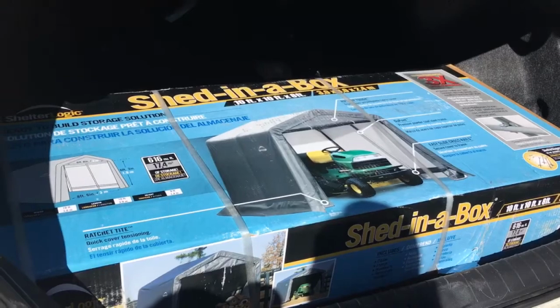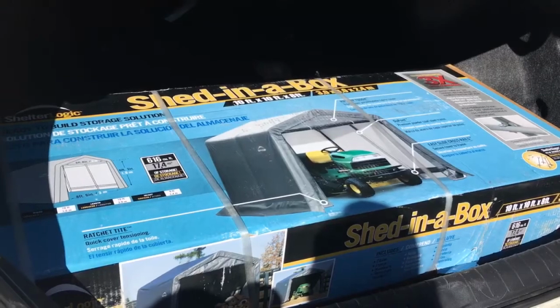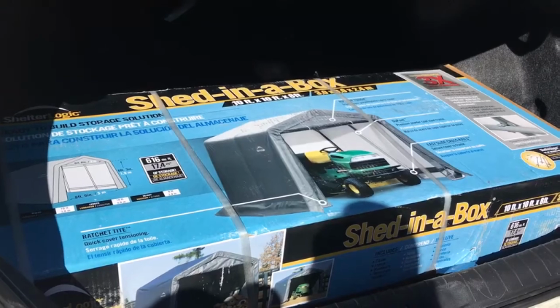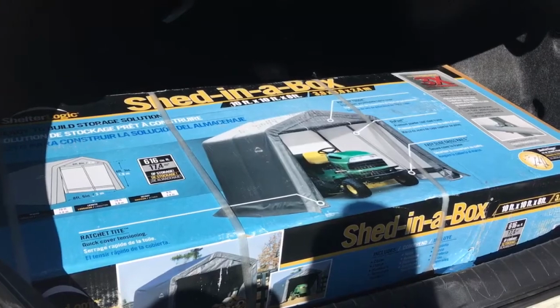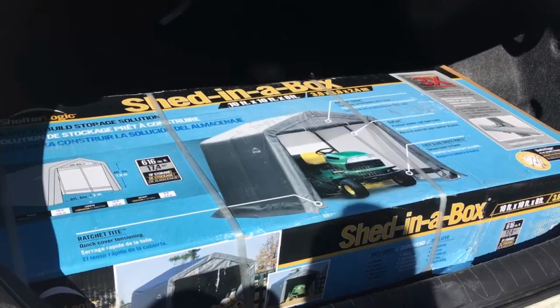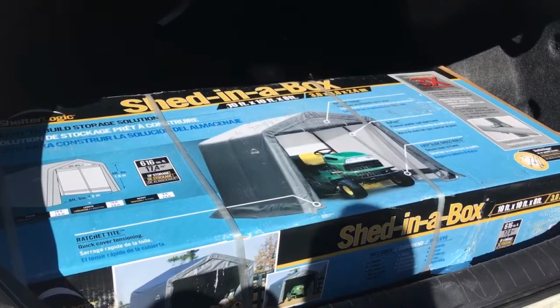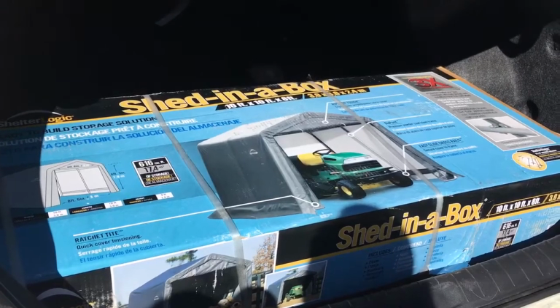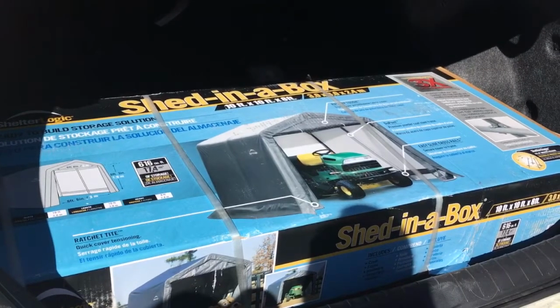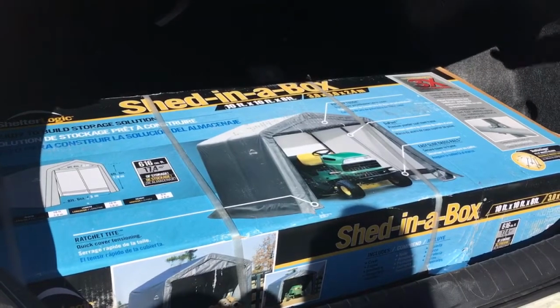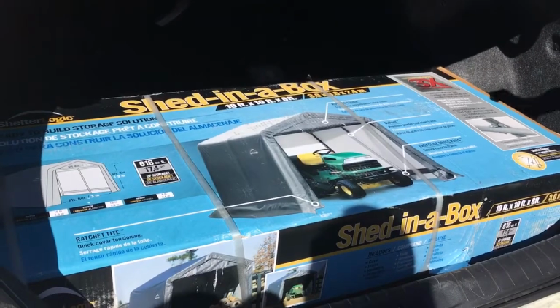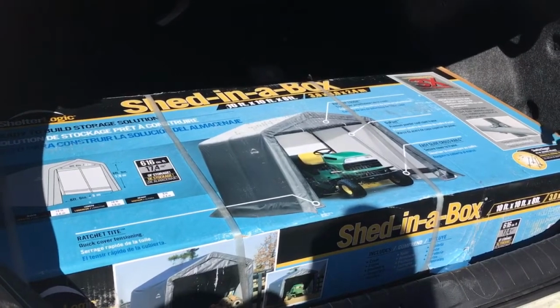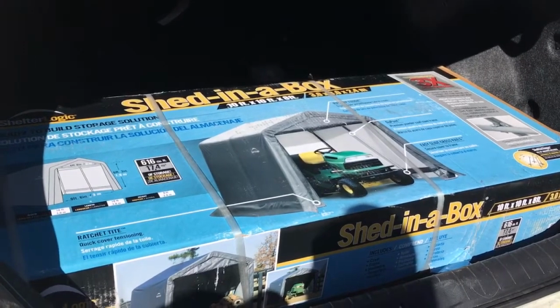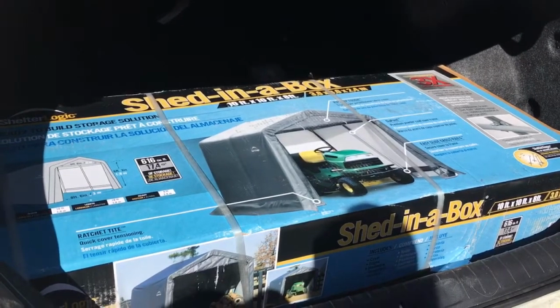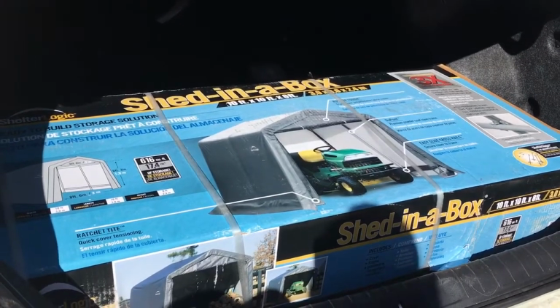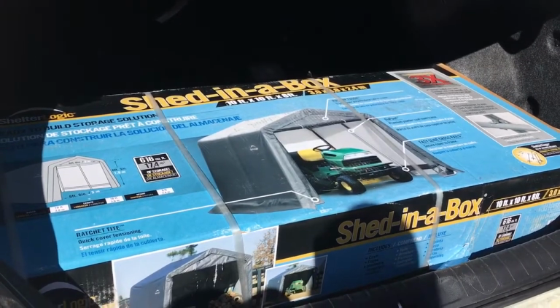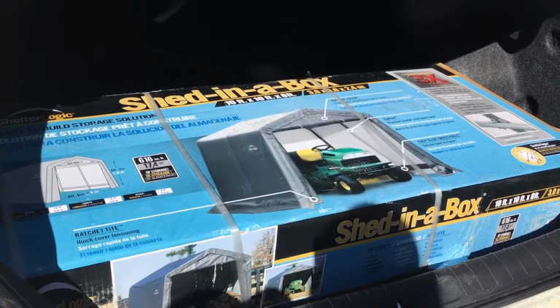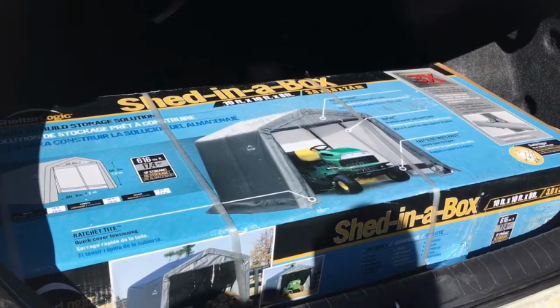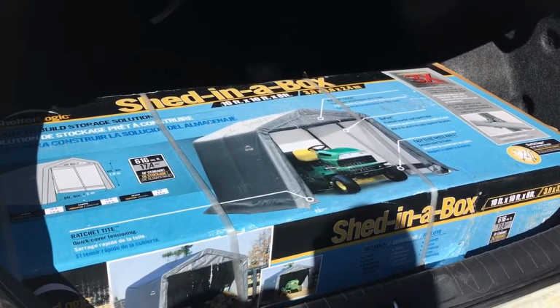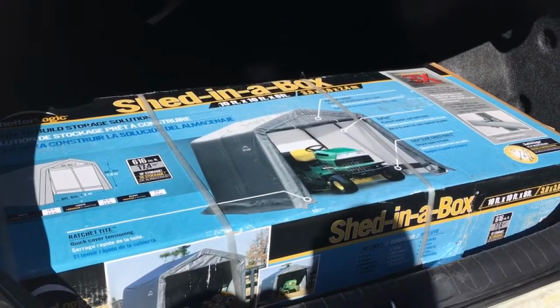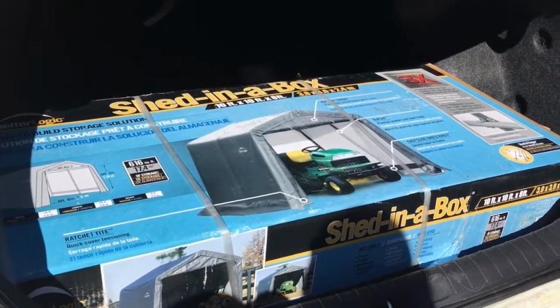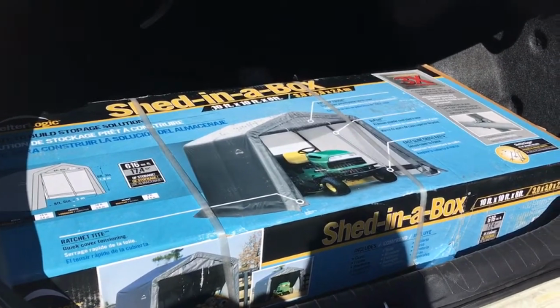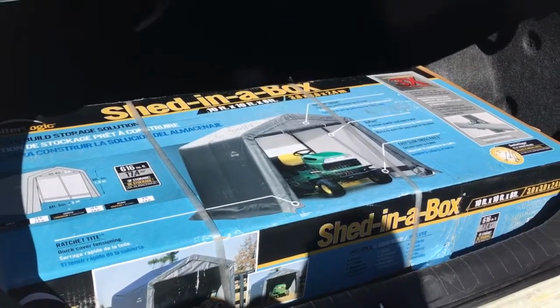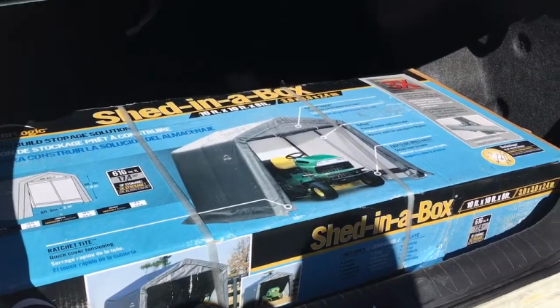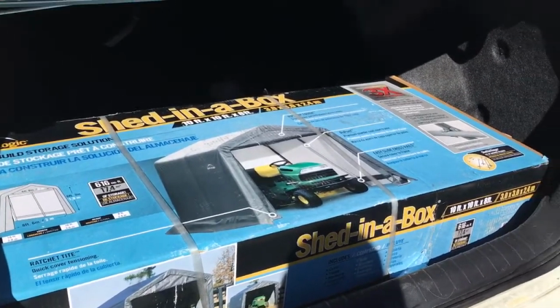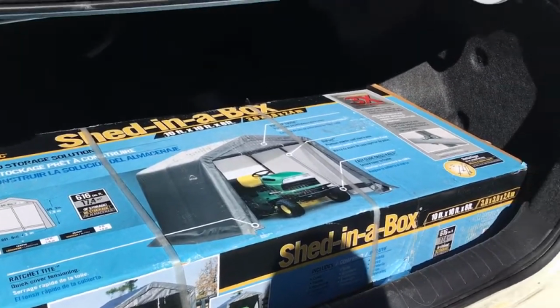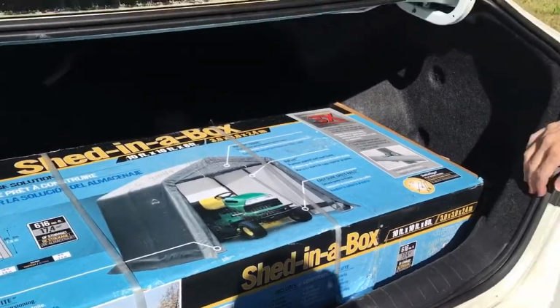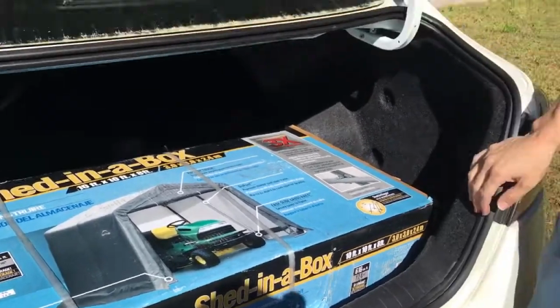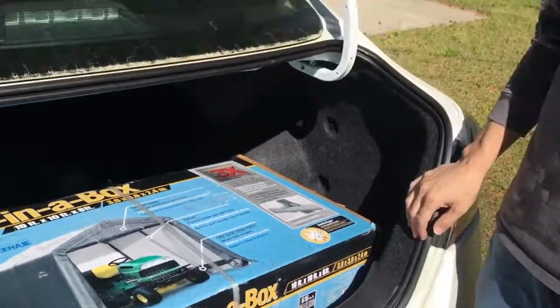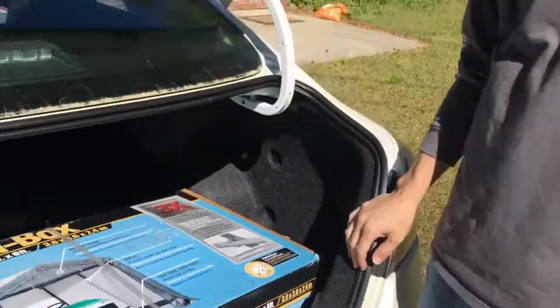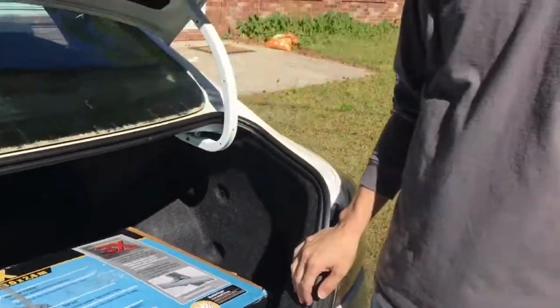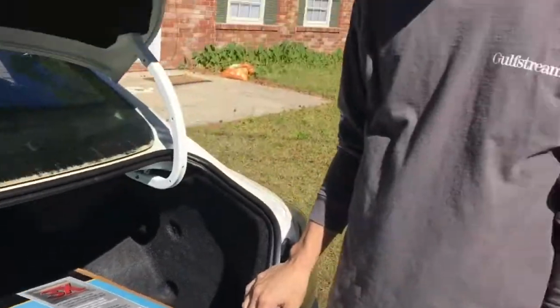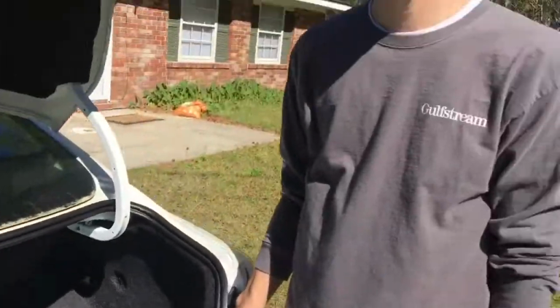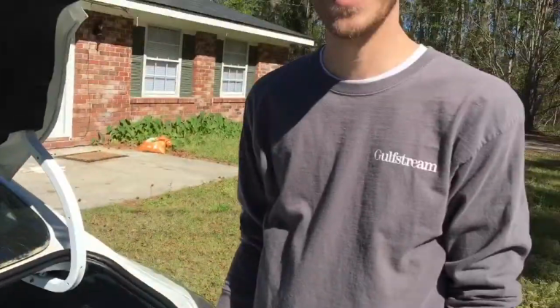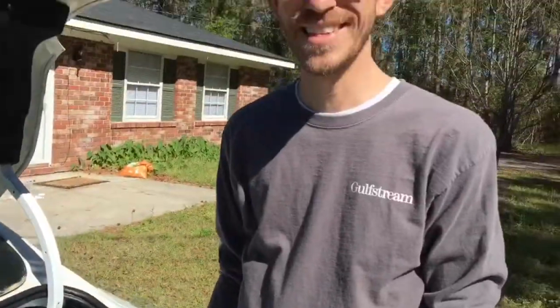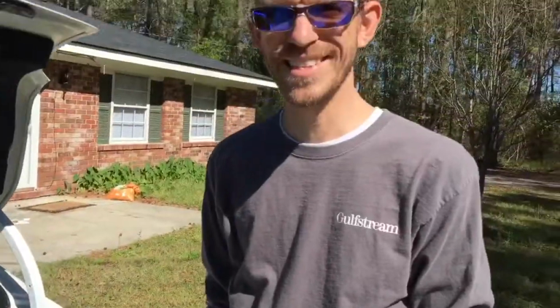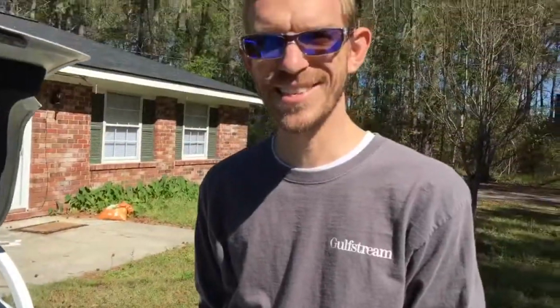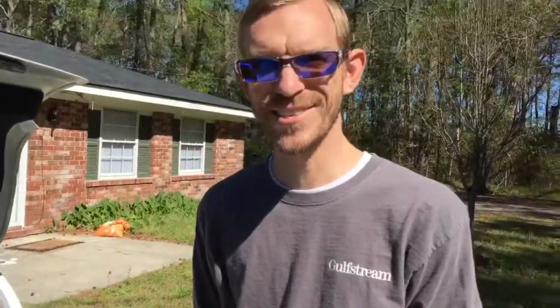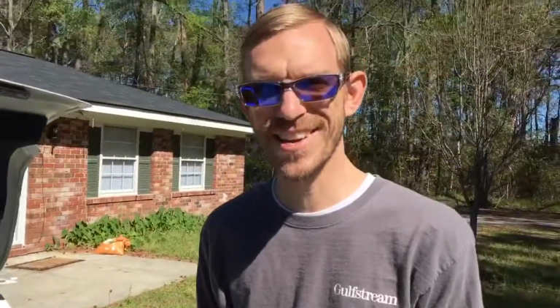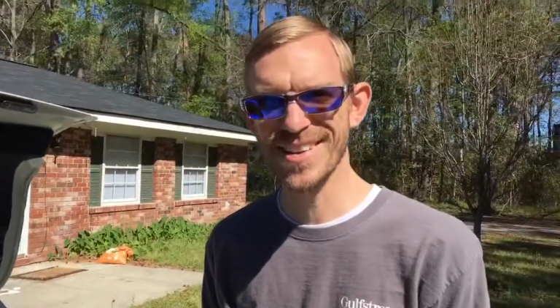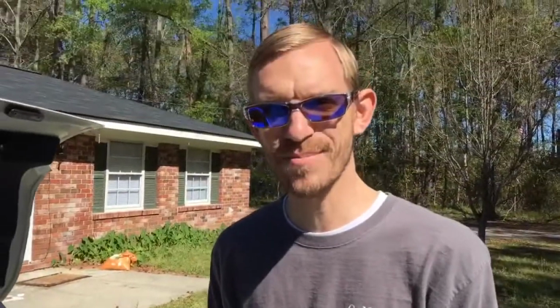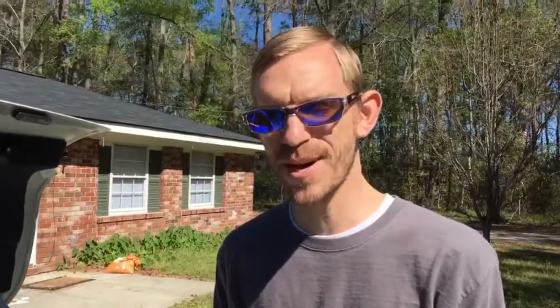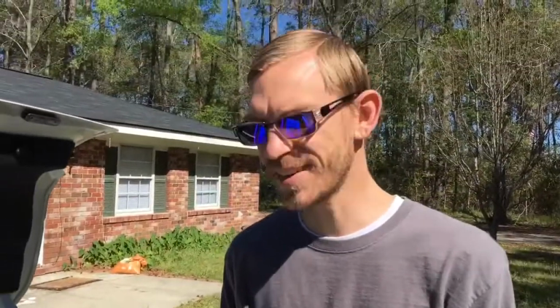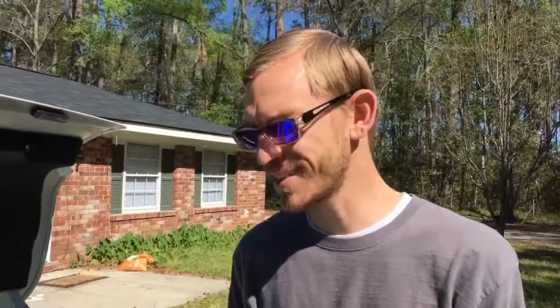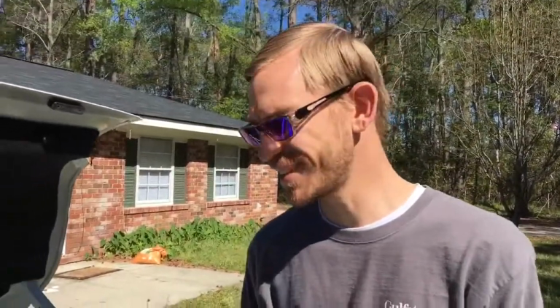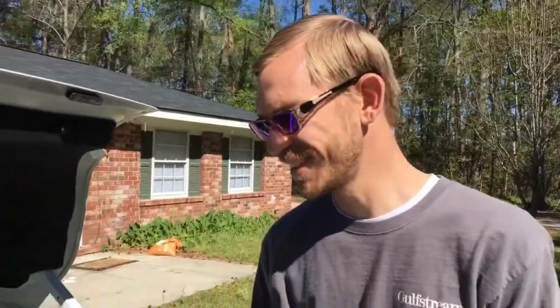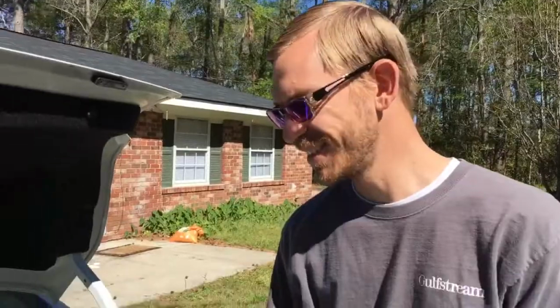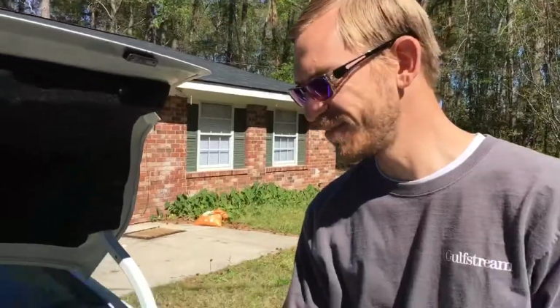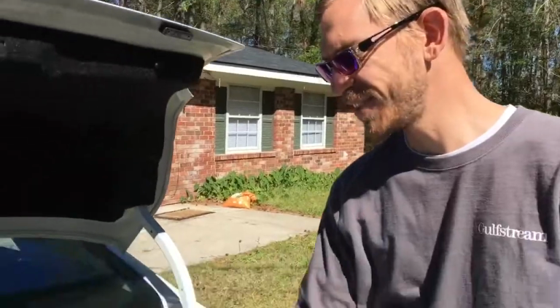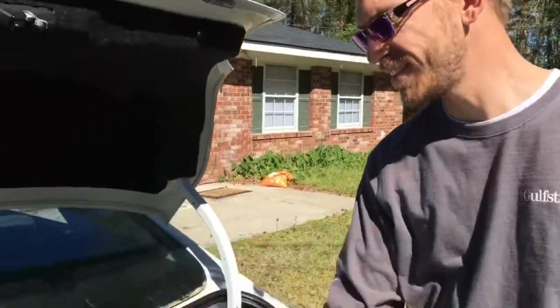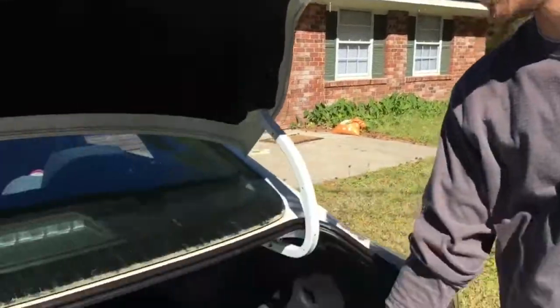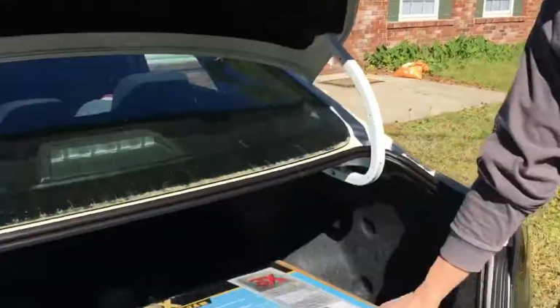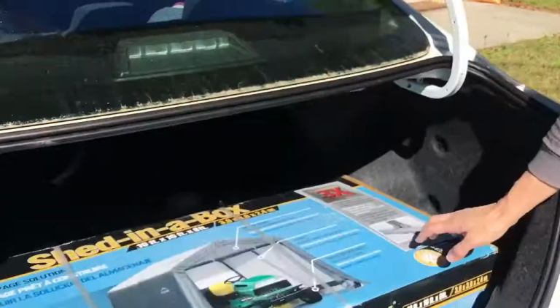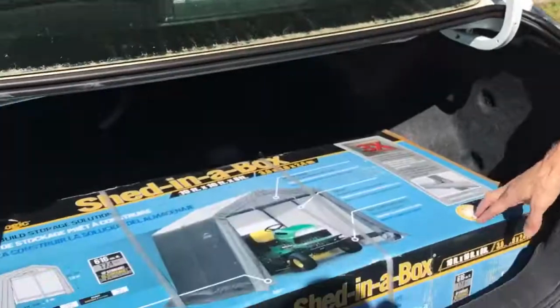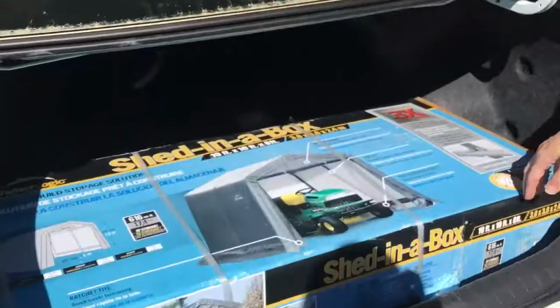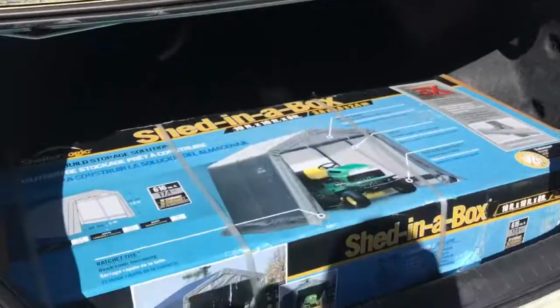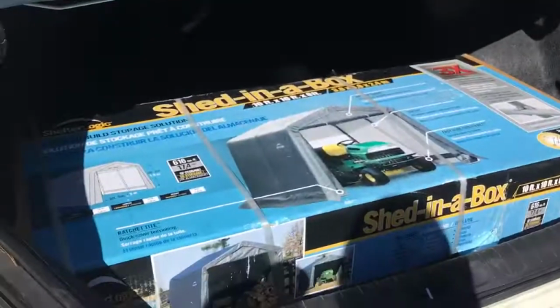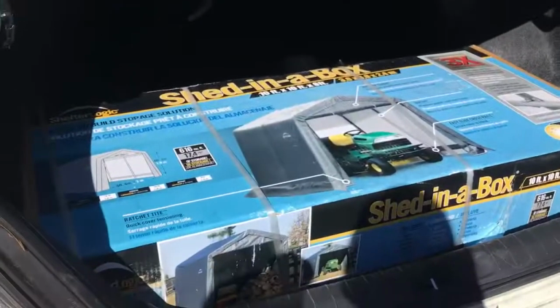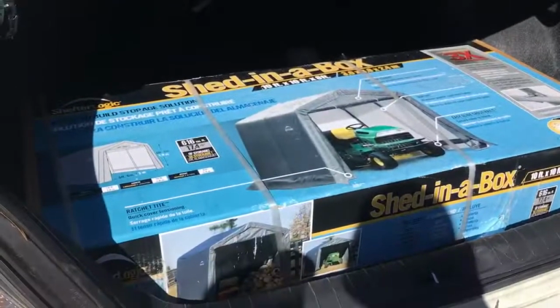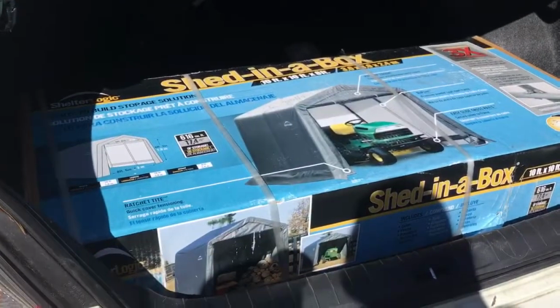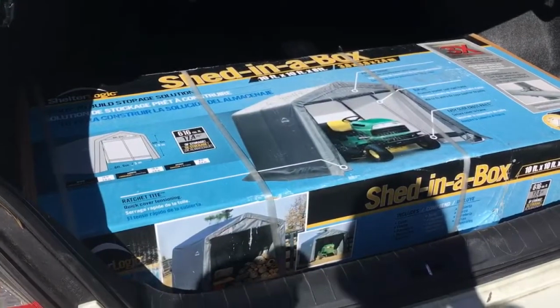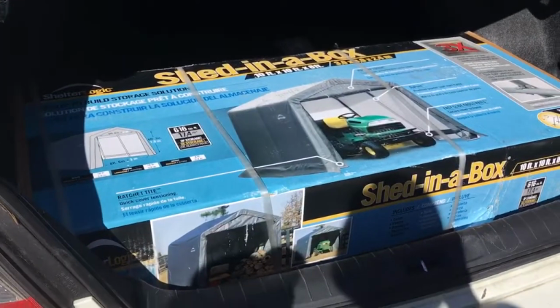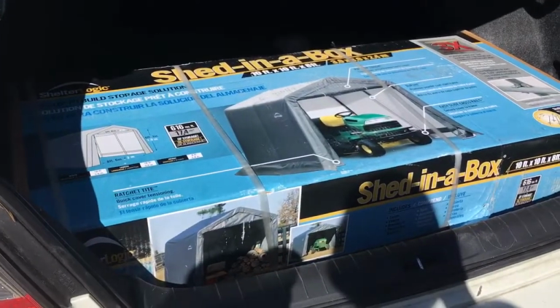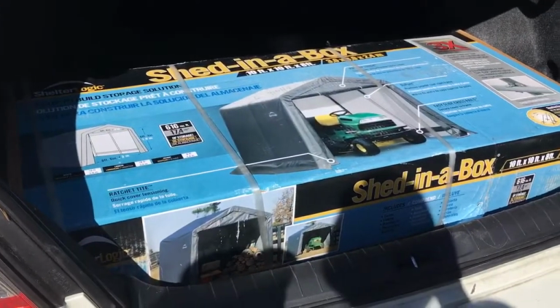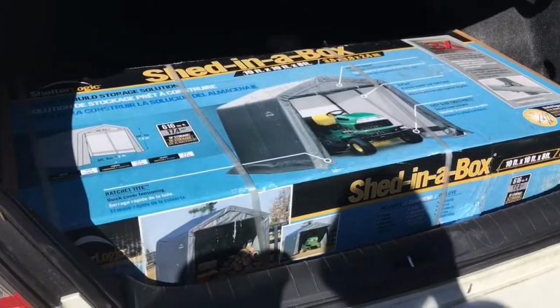Here's part of what we're doing today. This is our shed in a box — it fits in the trunk. It's 10 by 10.